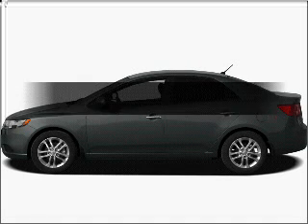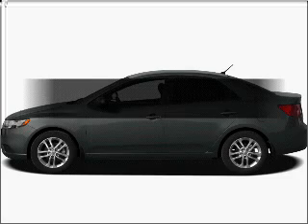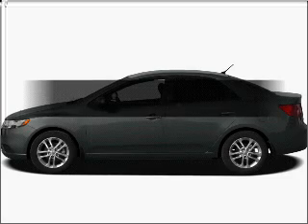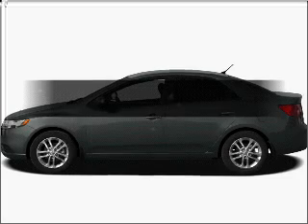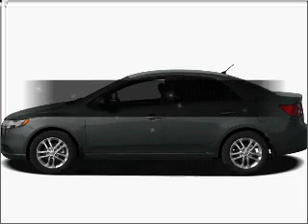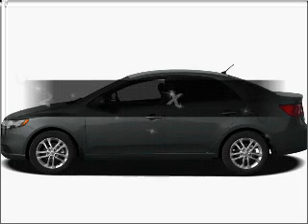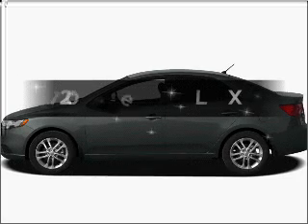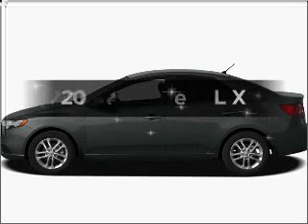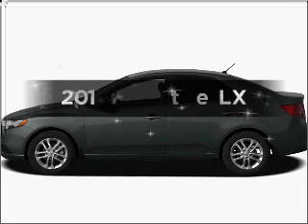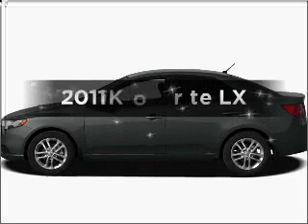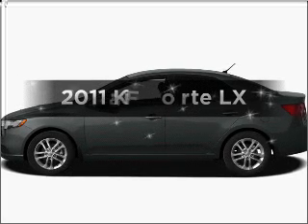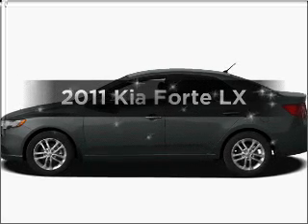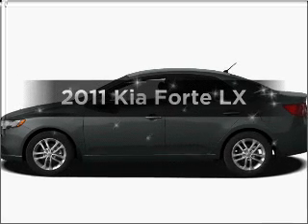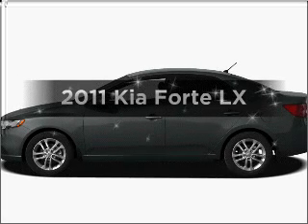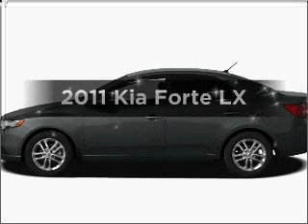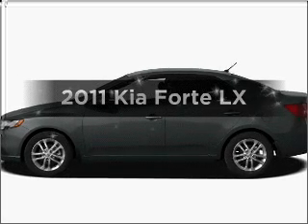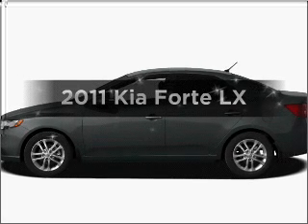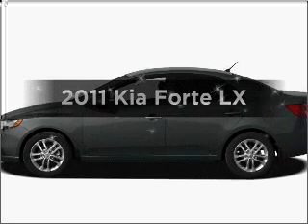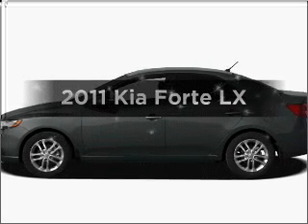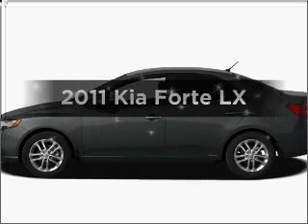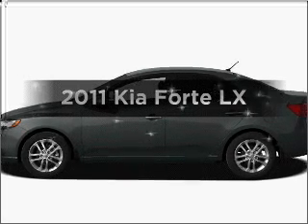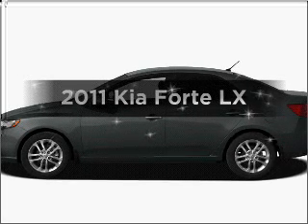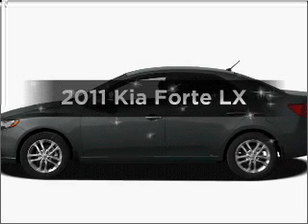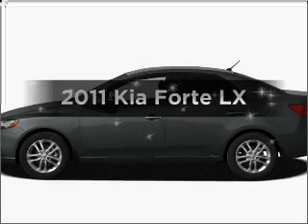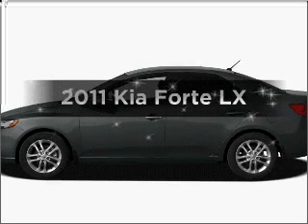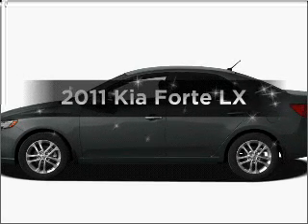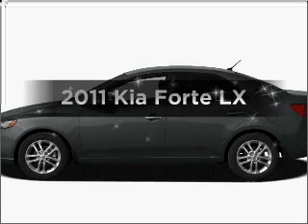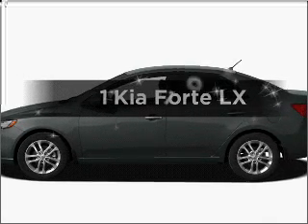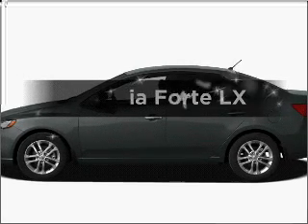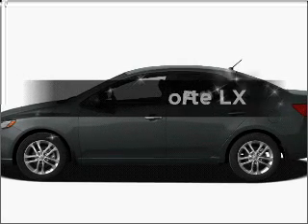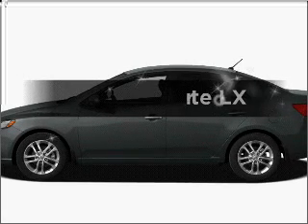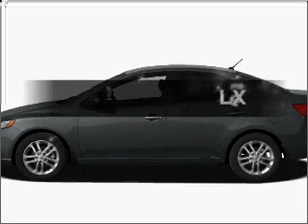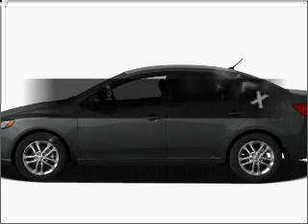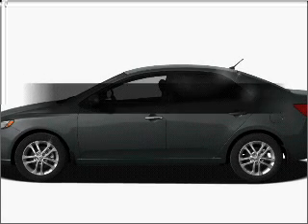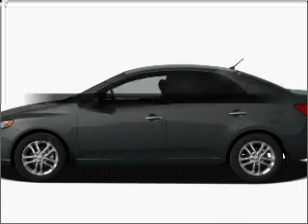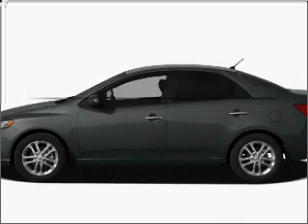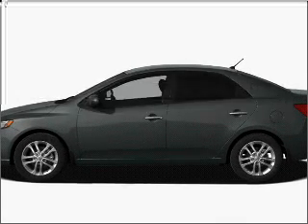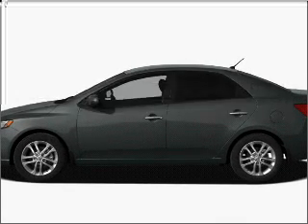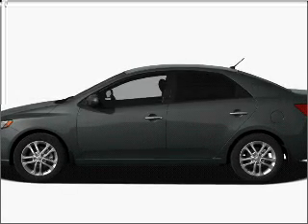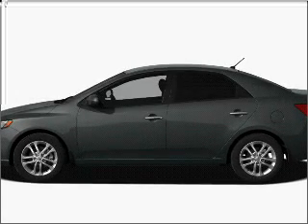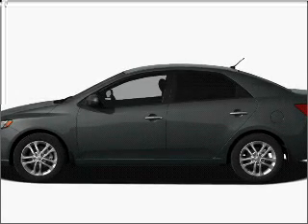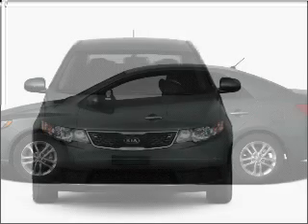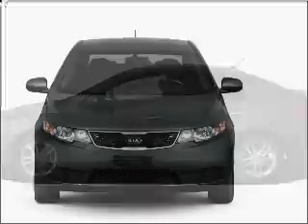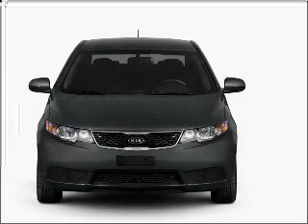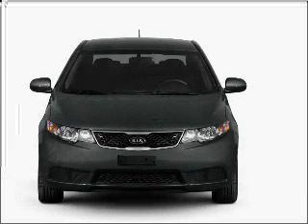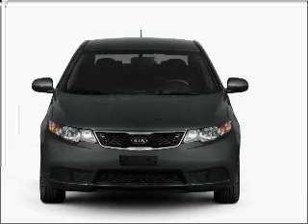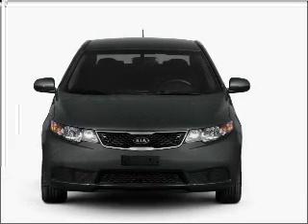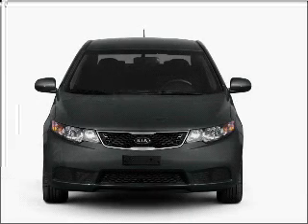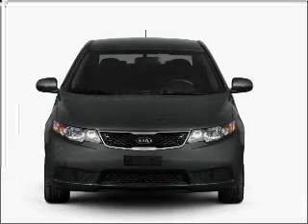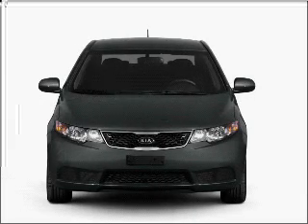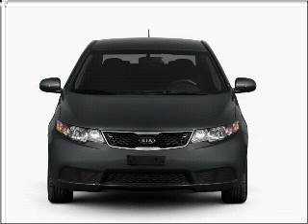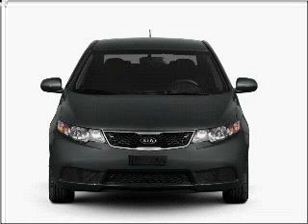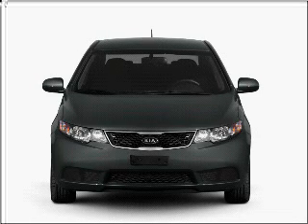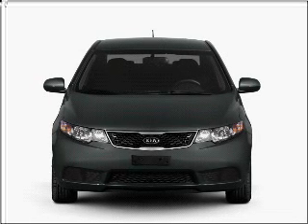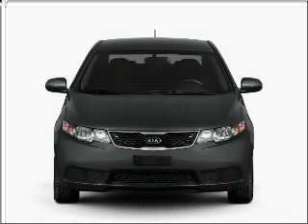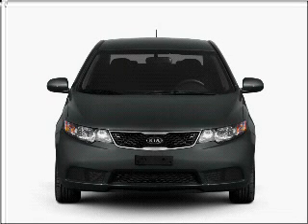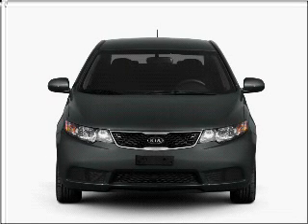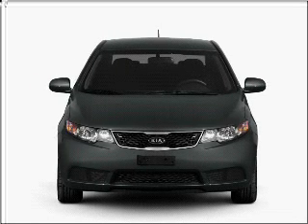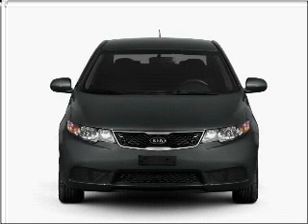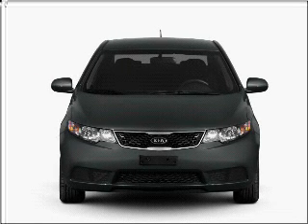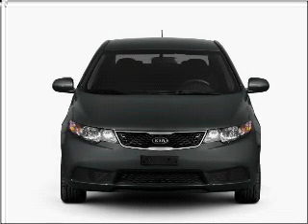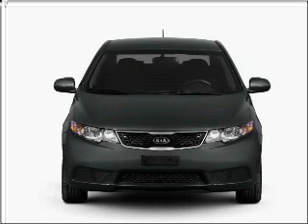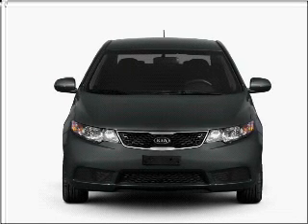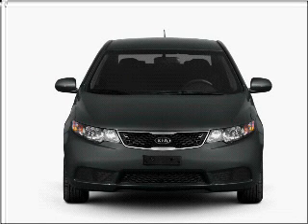Get noticed in this 2011 Kia Forte. If you're looking for a first-rate auto, this one could be yours today.